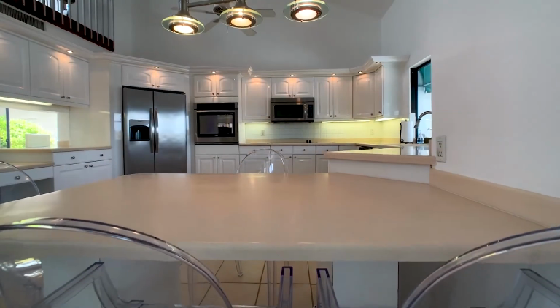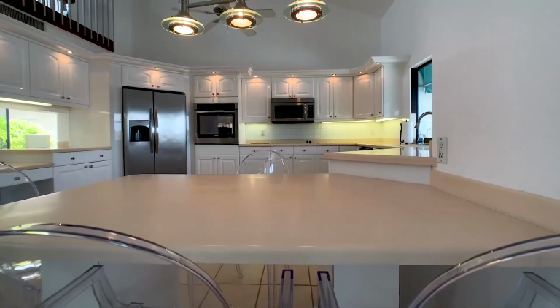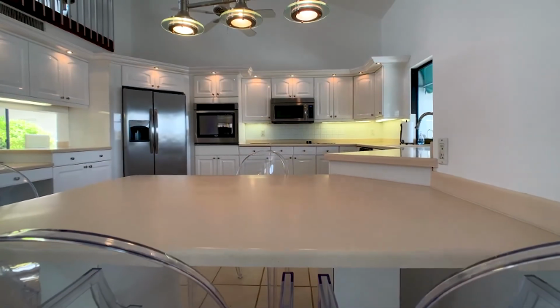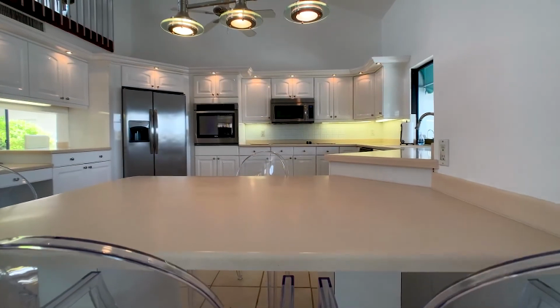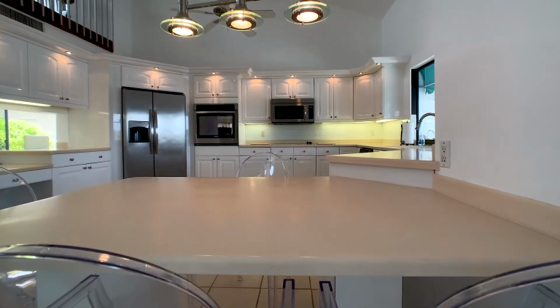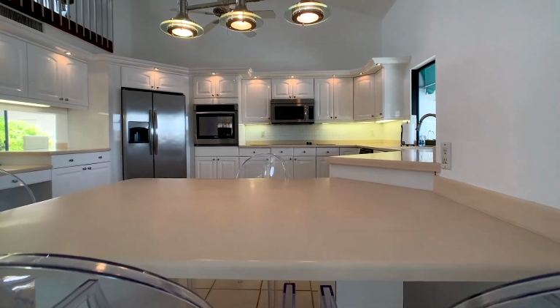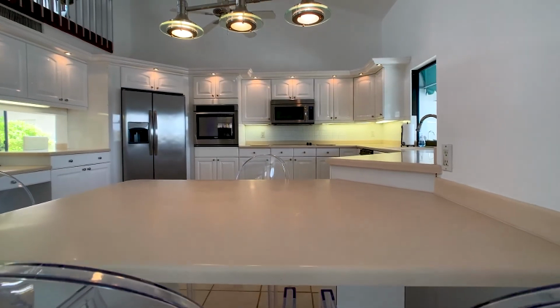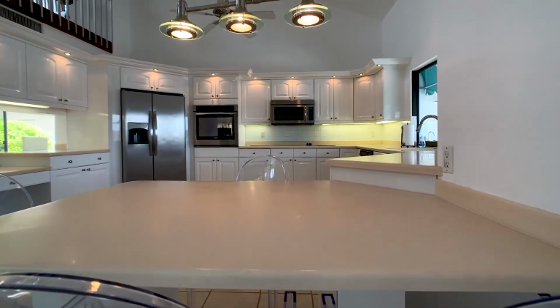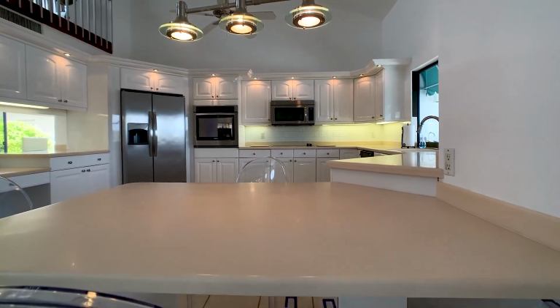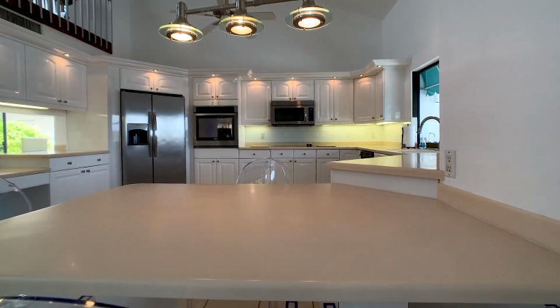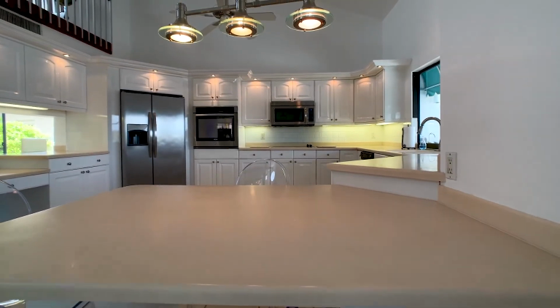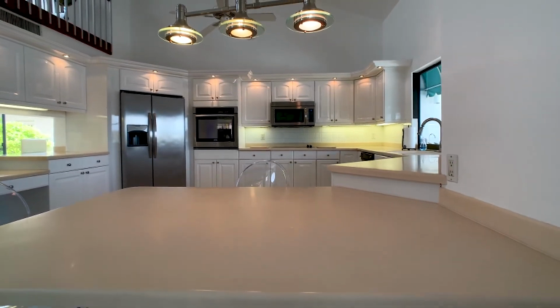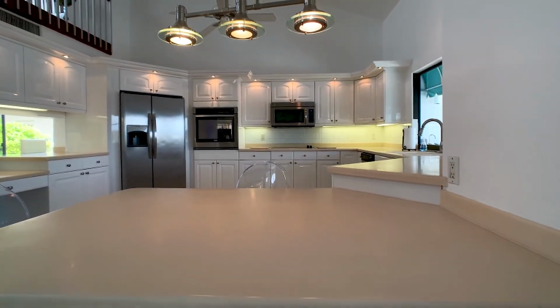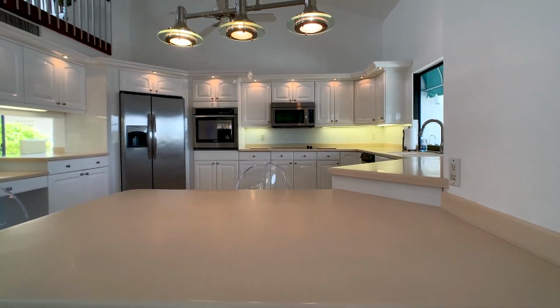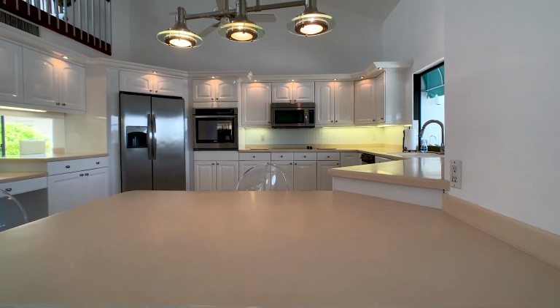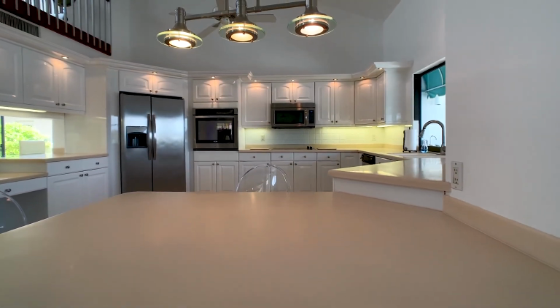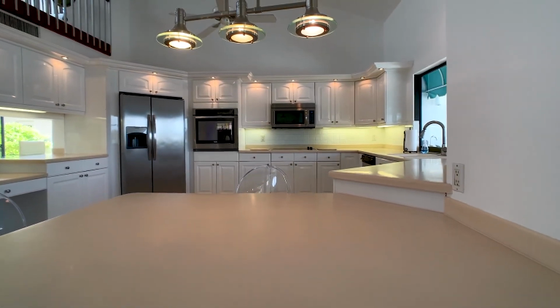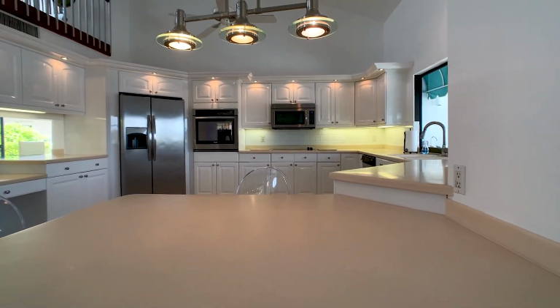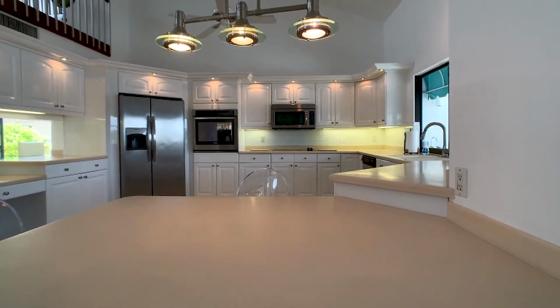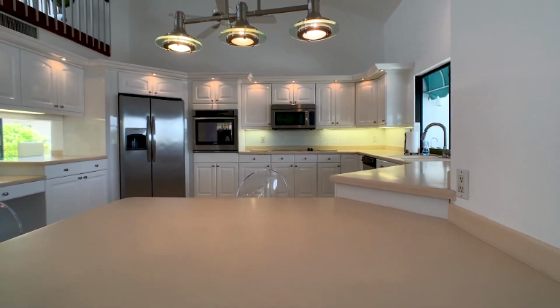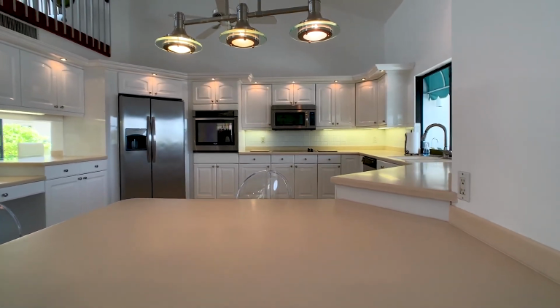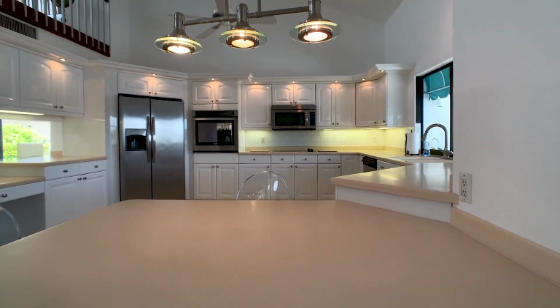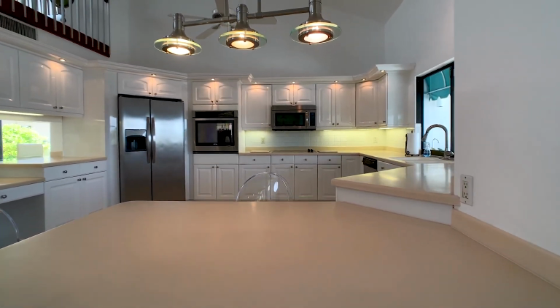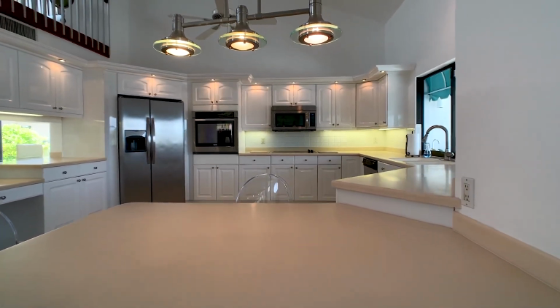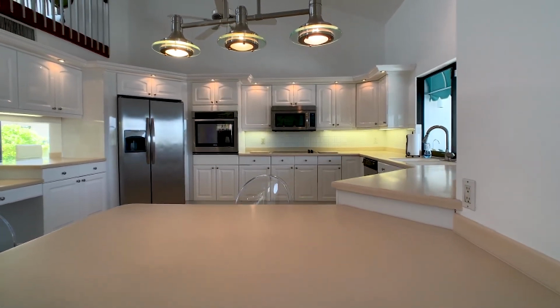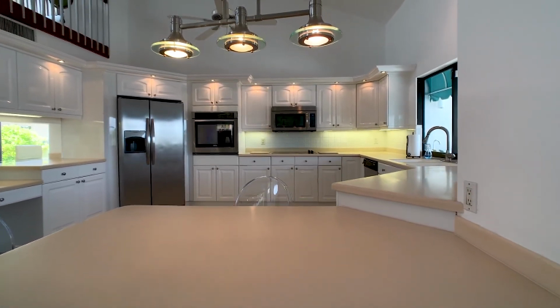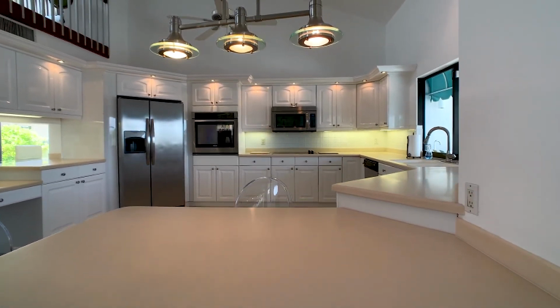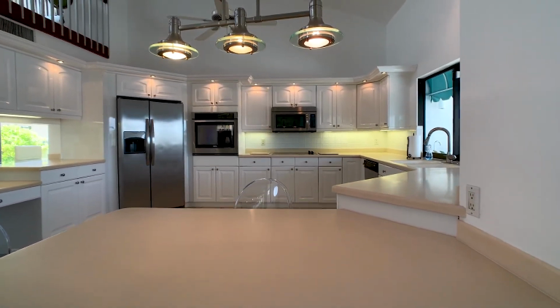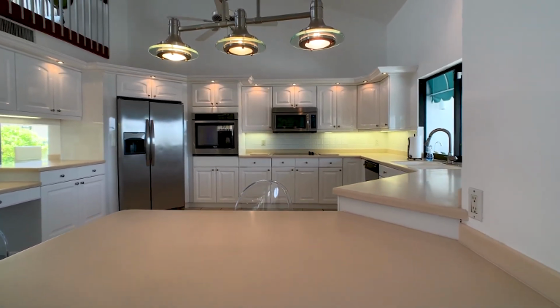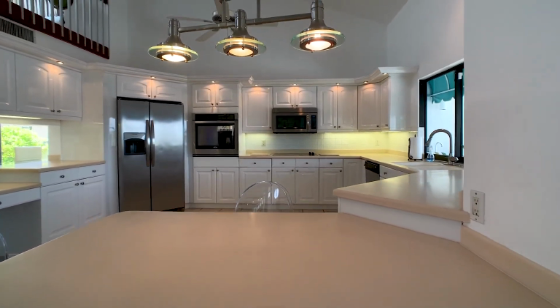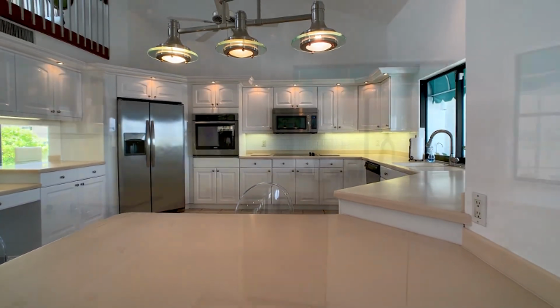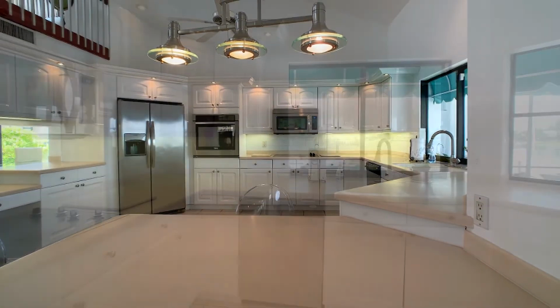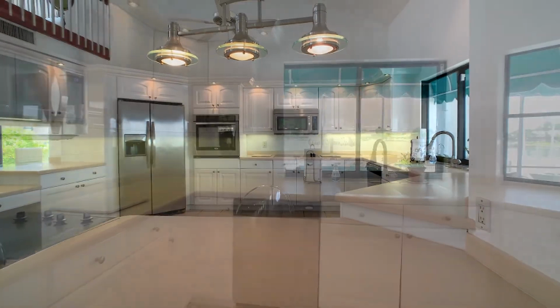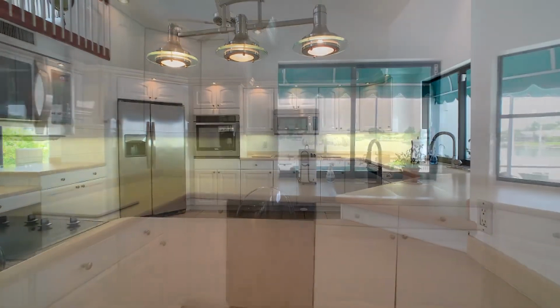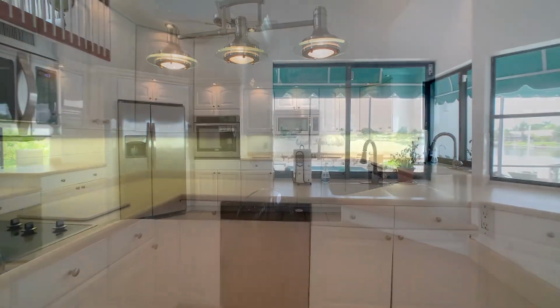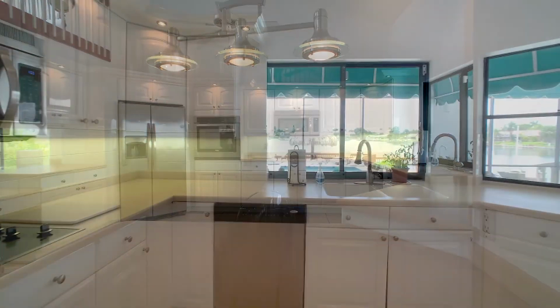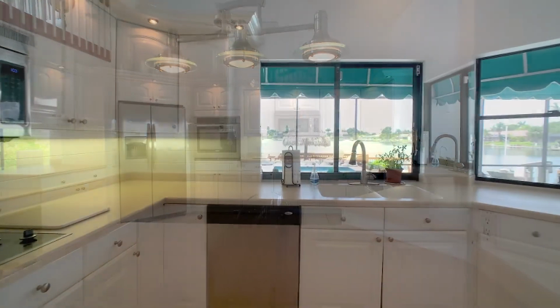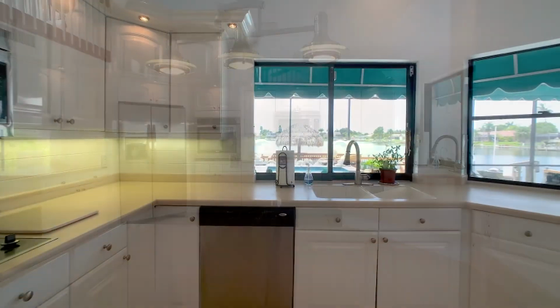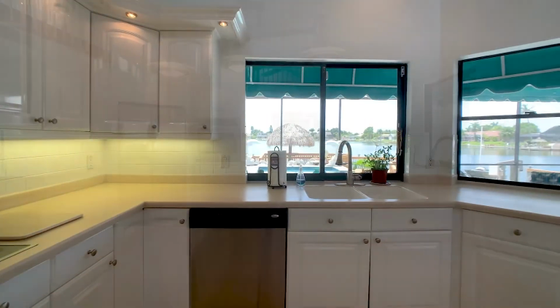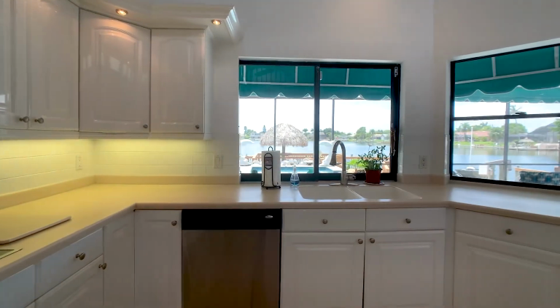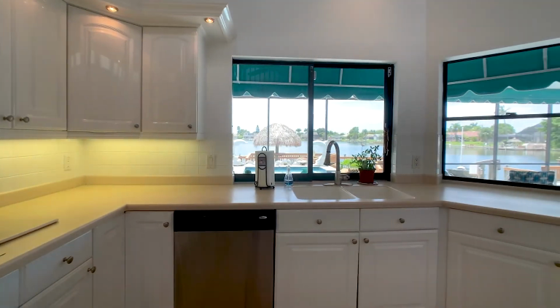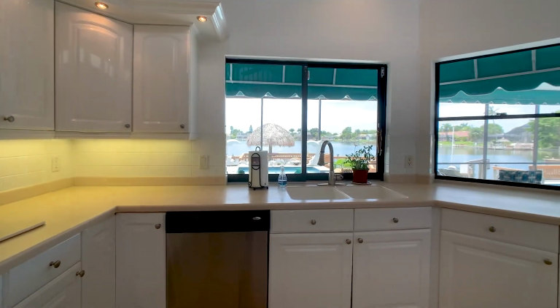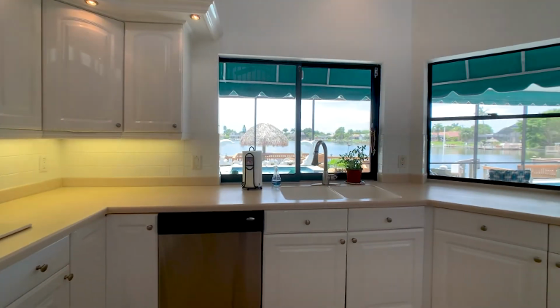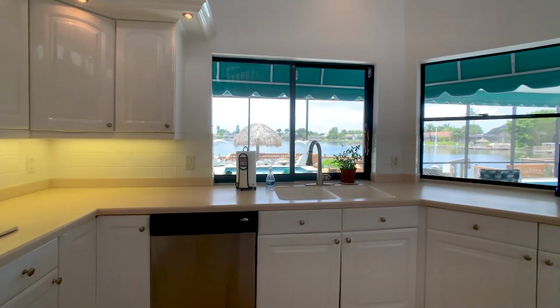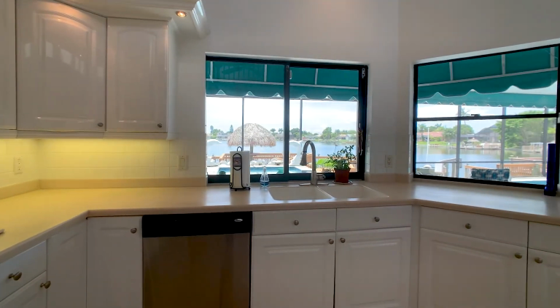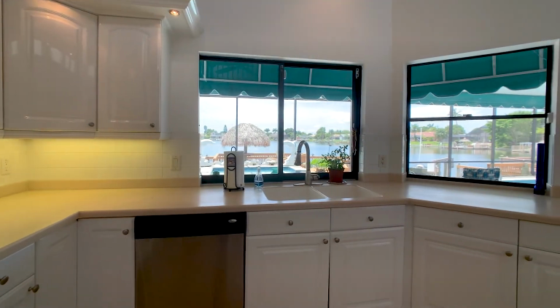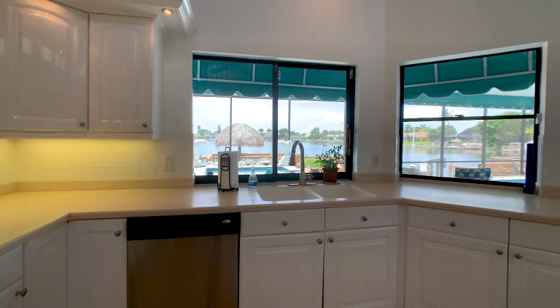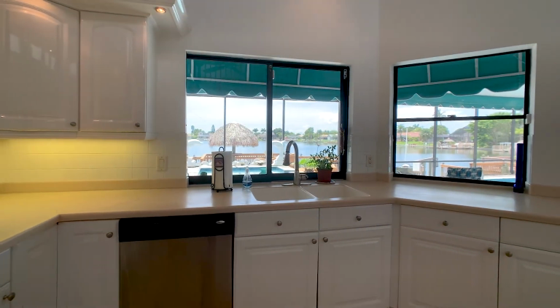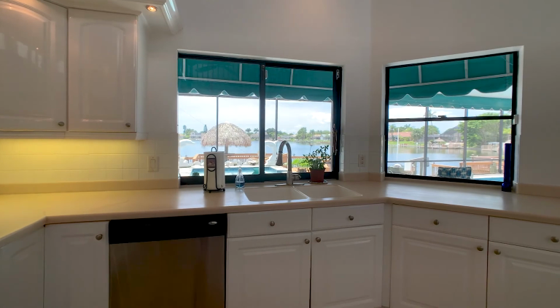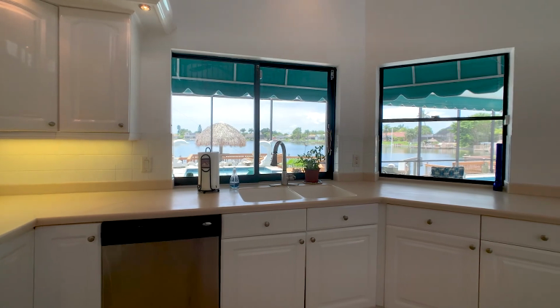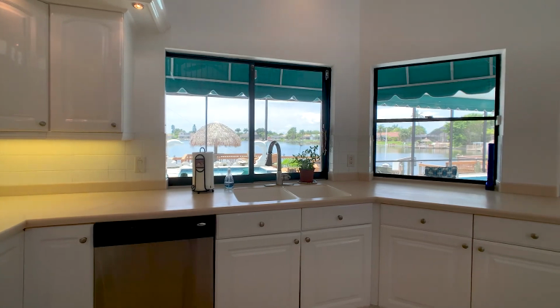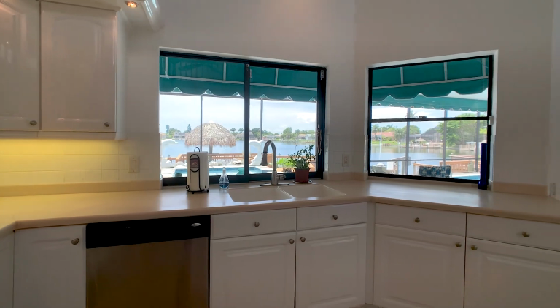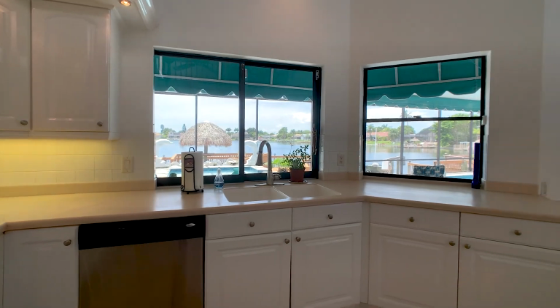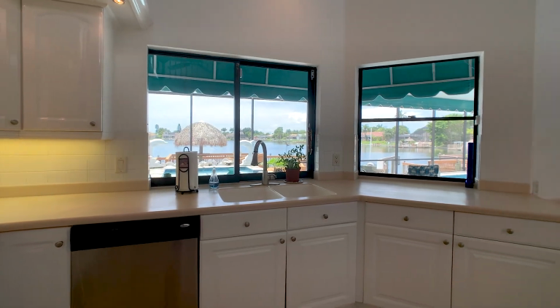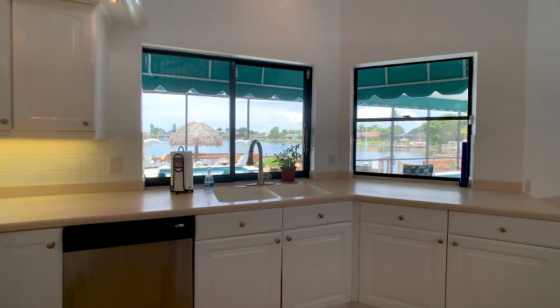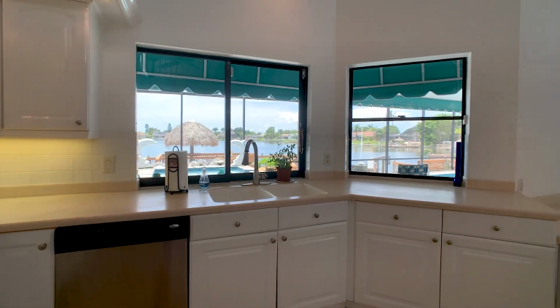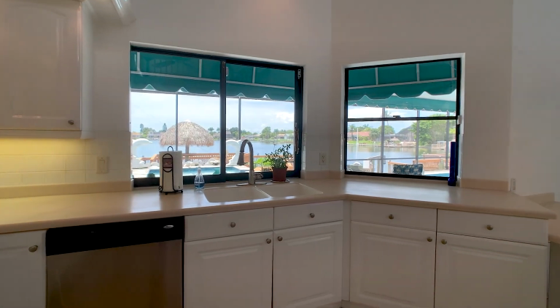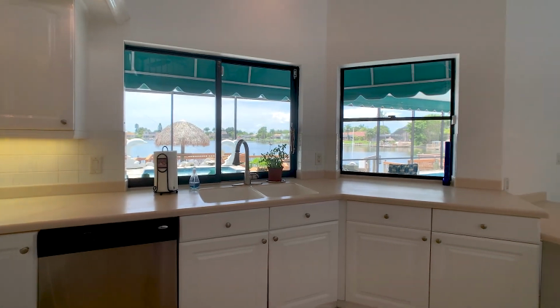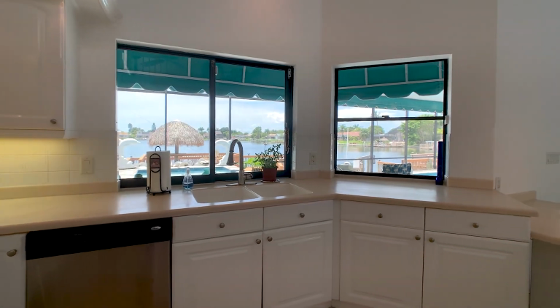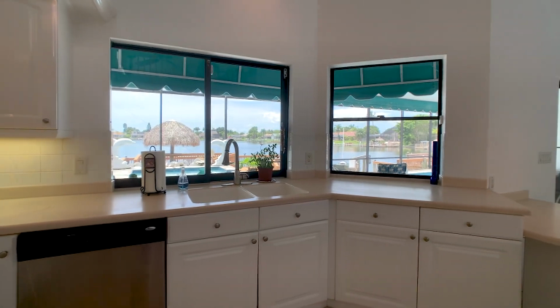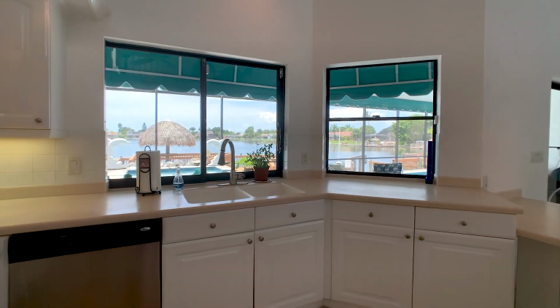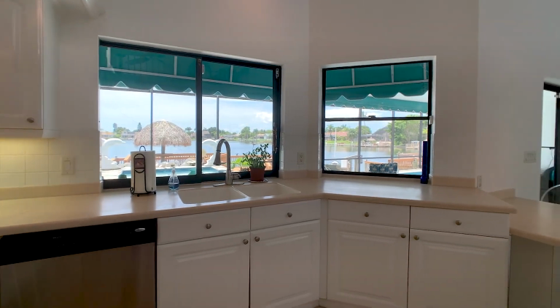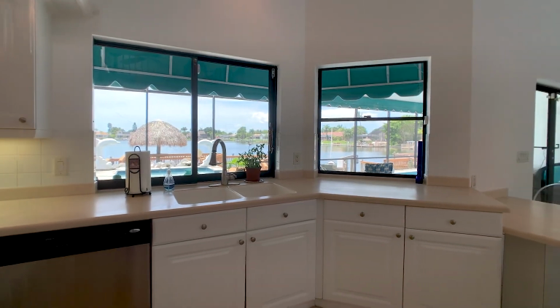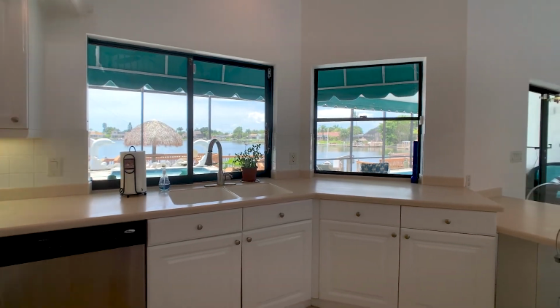Enjoy the scenery while preparing meals or entertaining guests from this bright and inviting Eden kitchen.